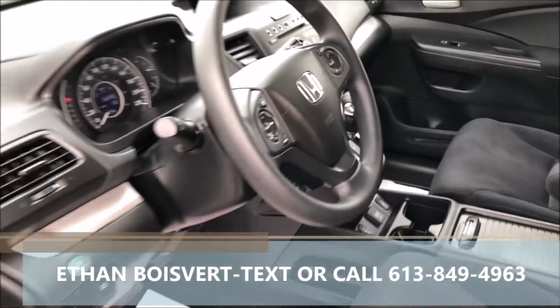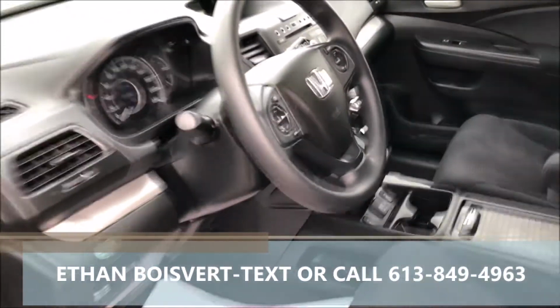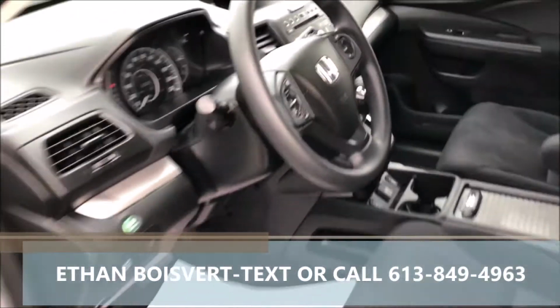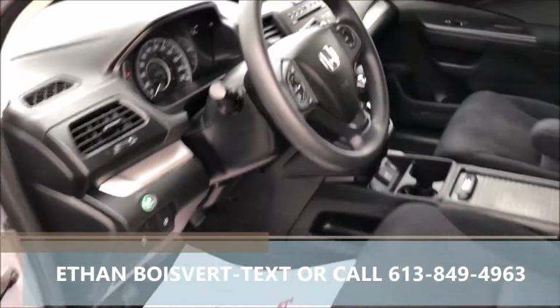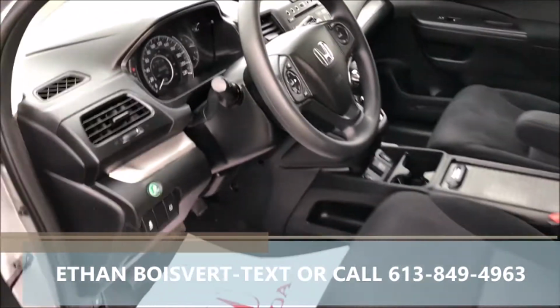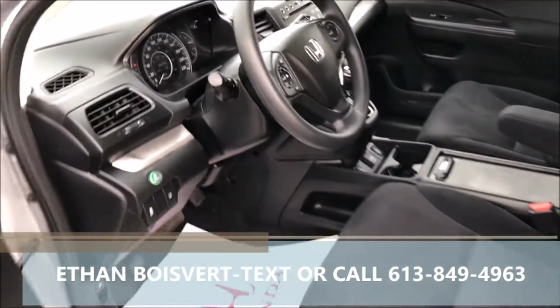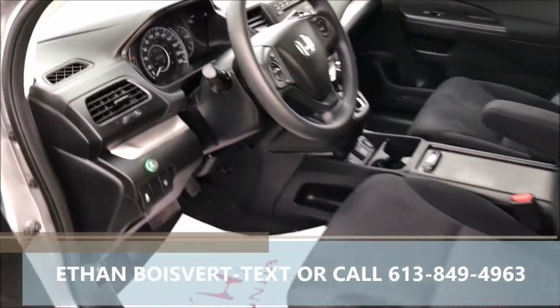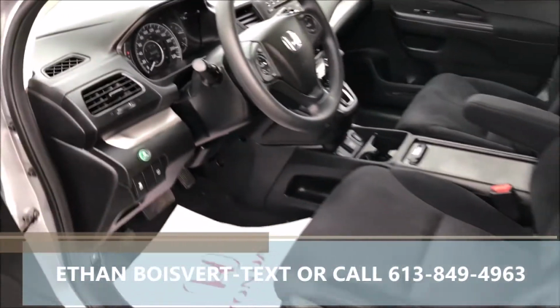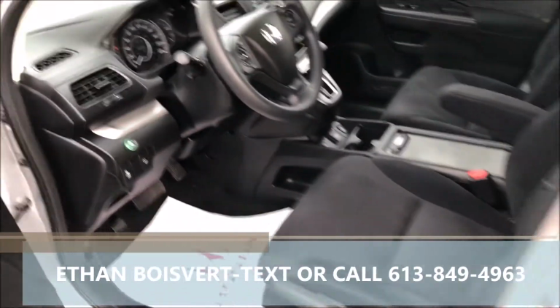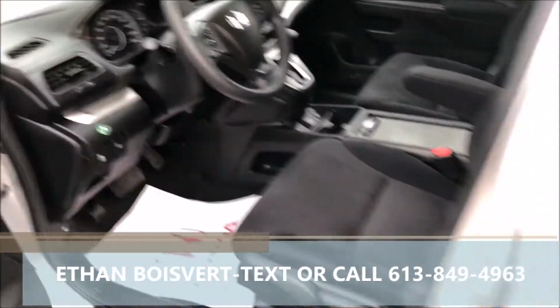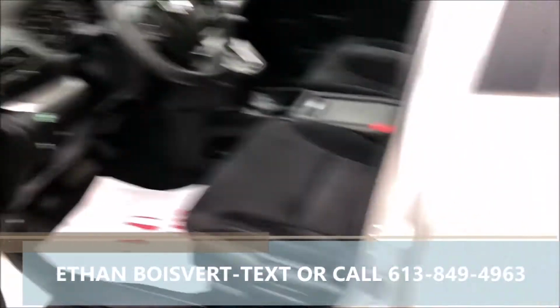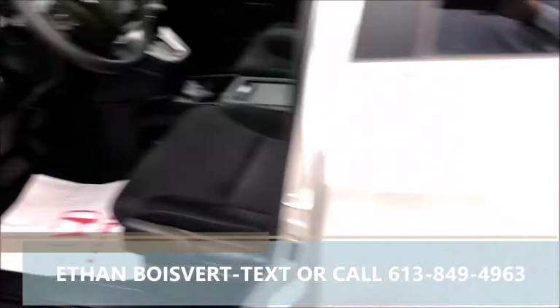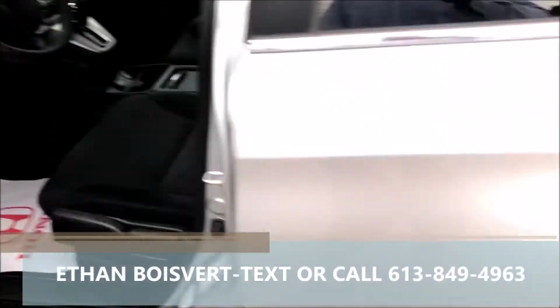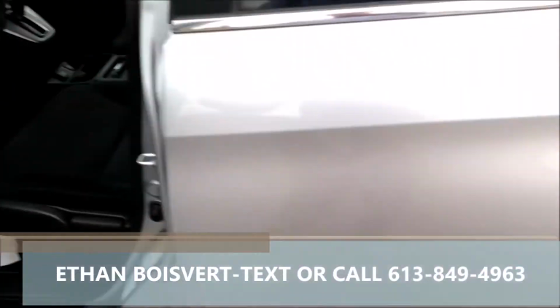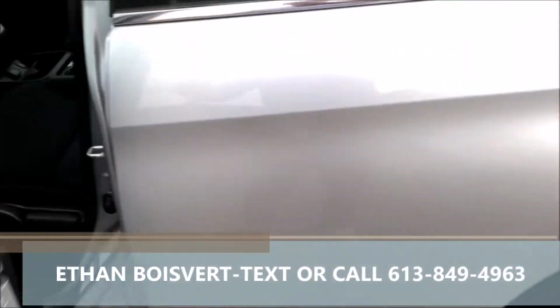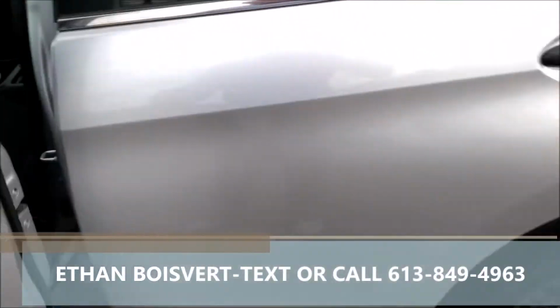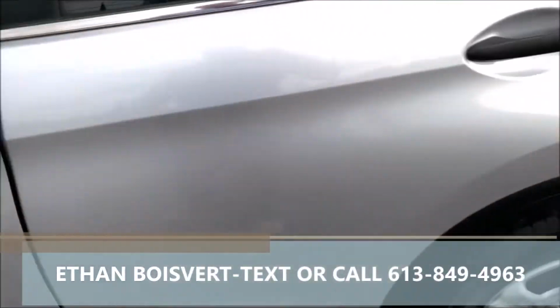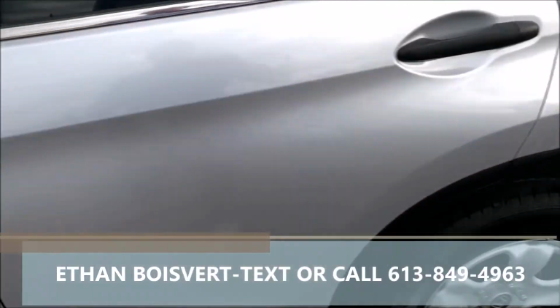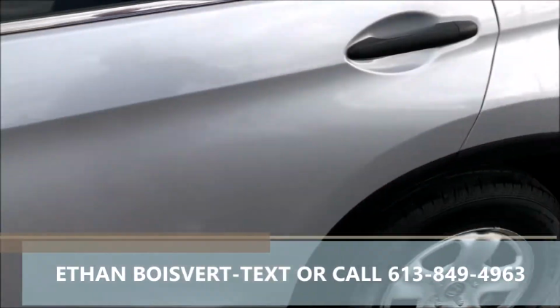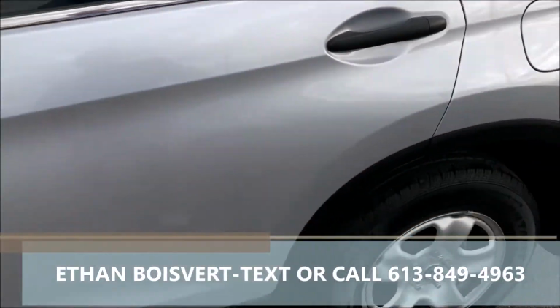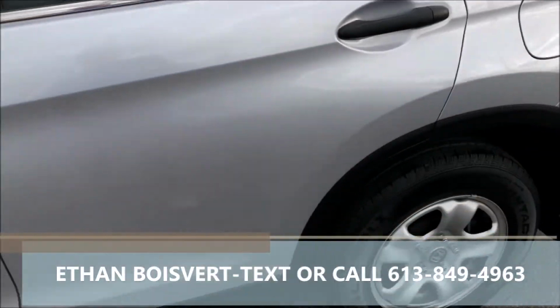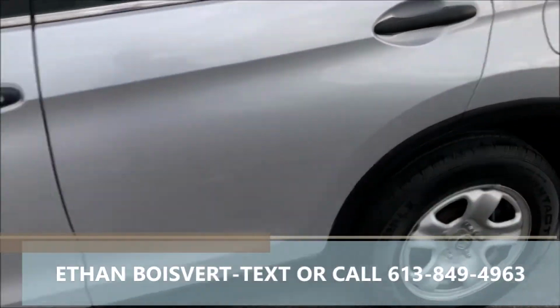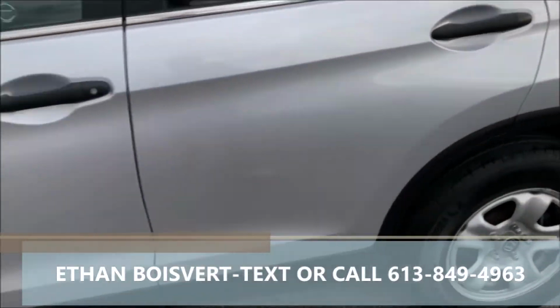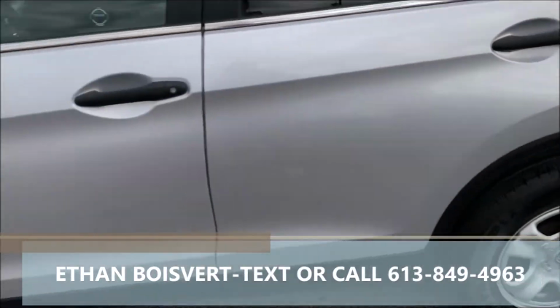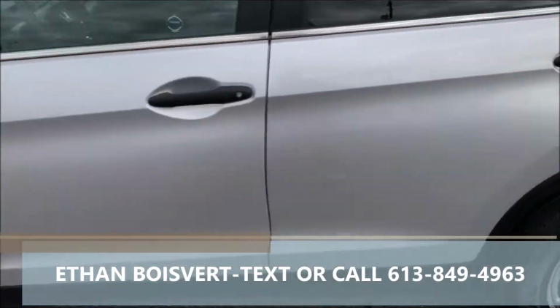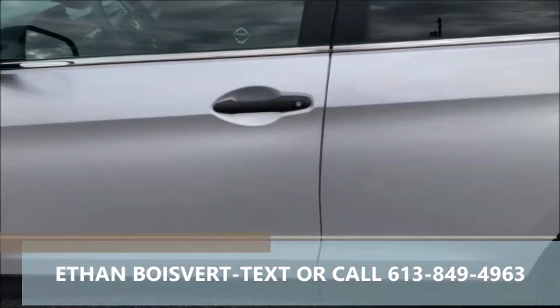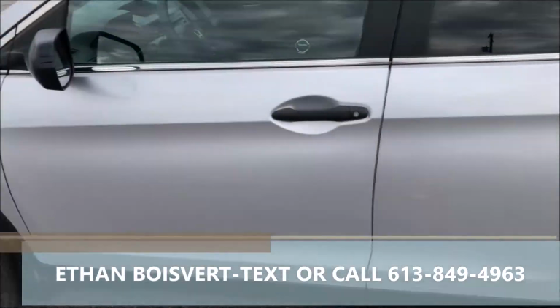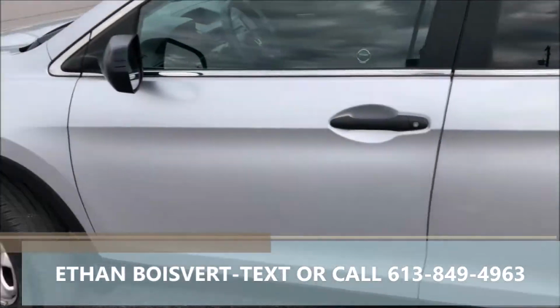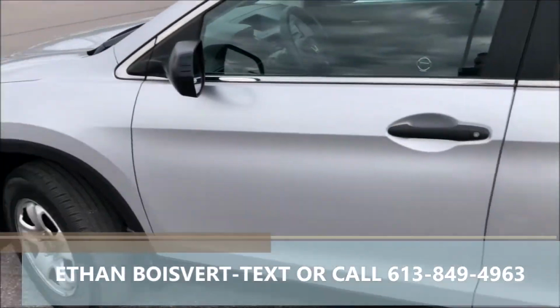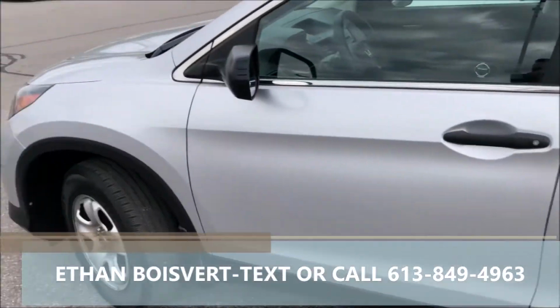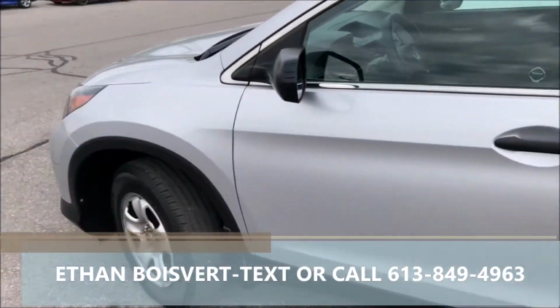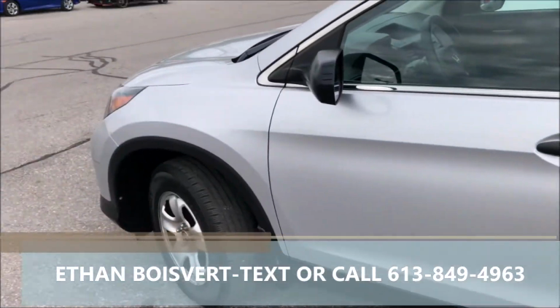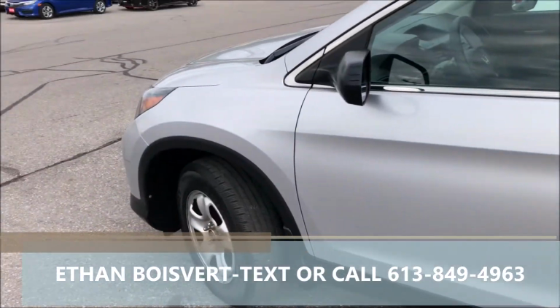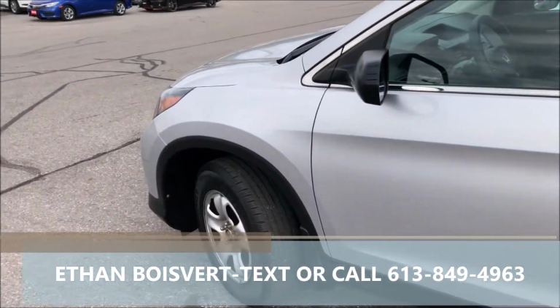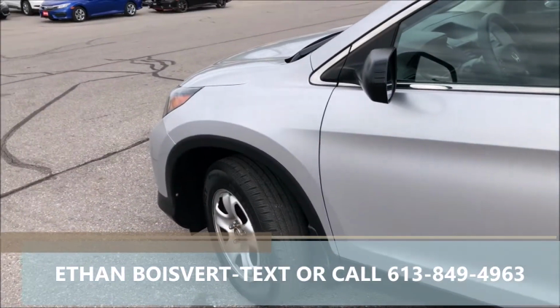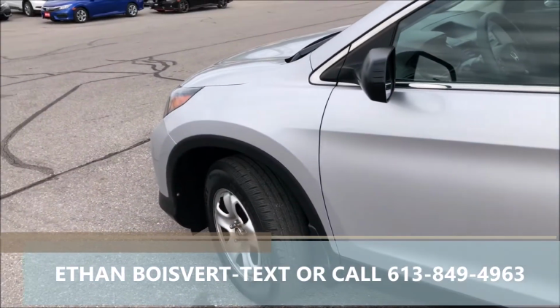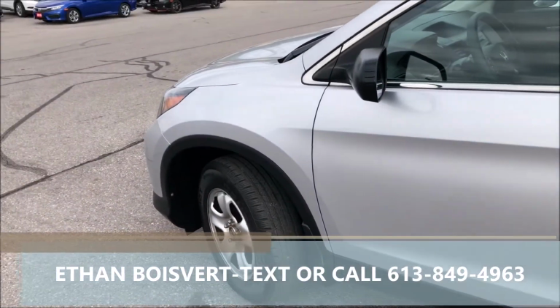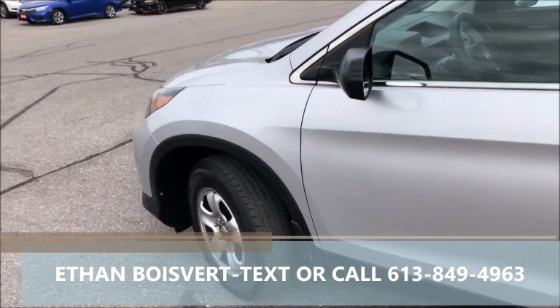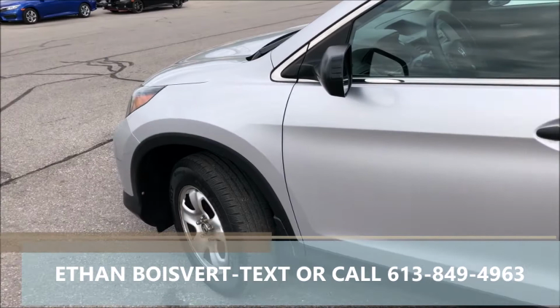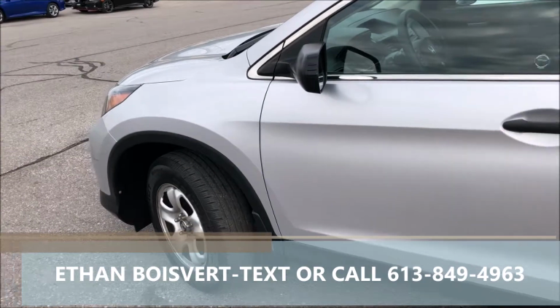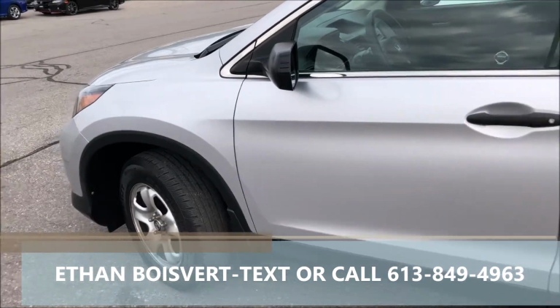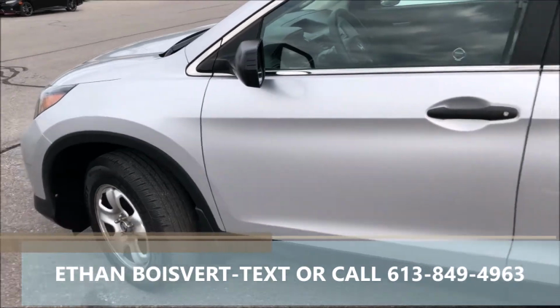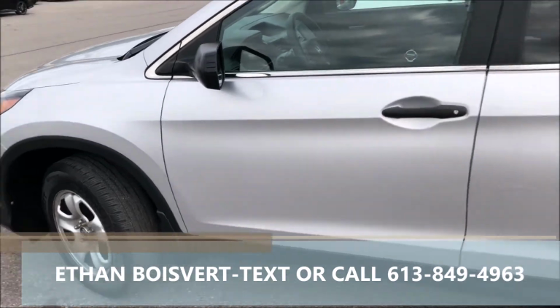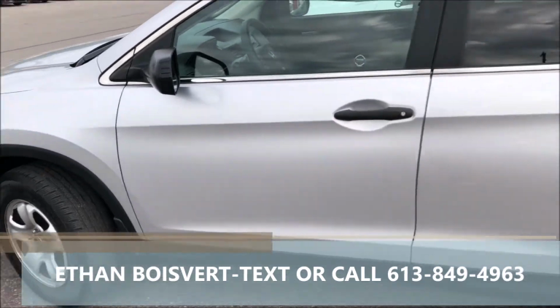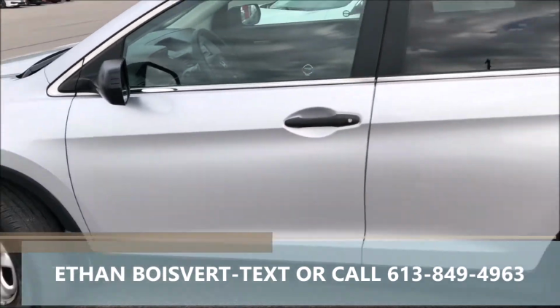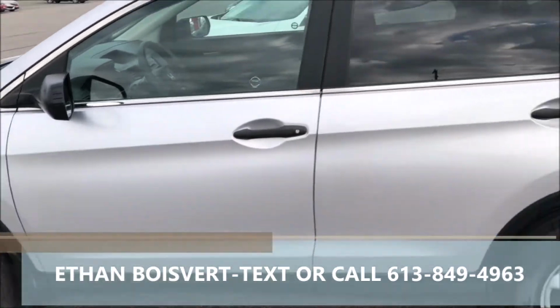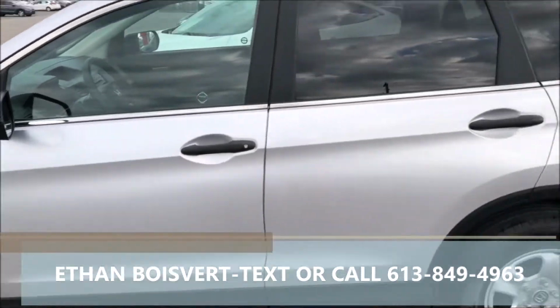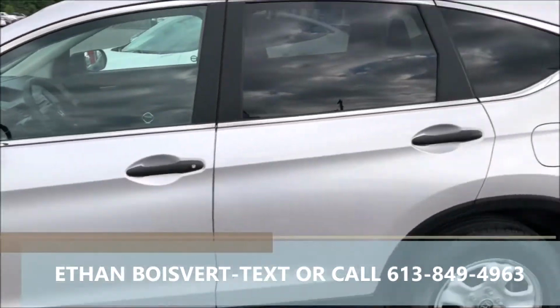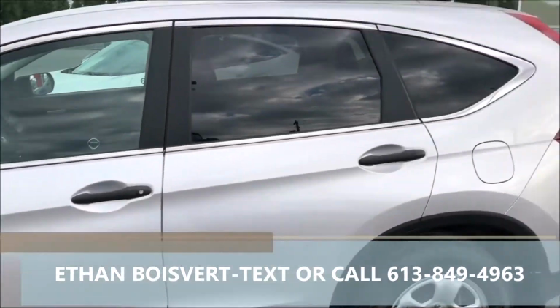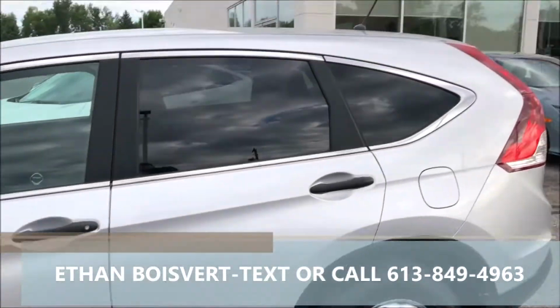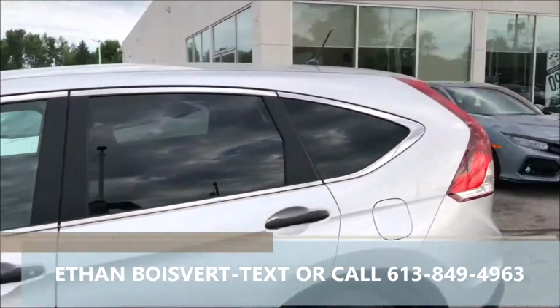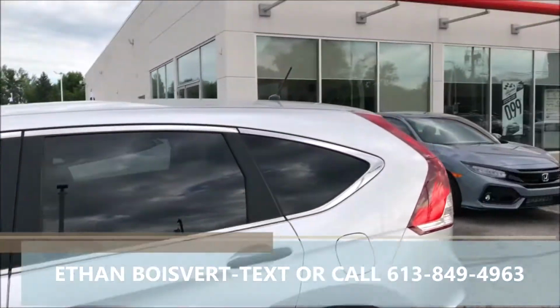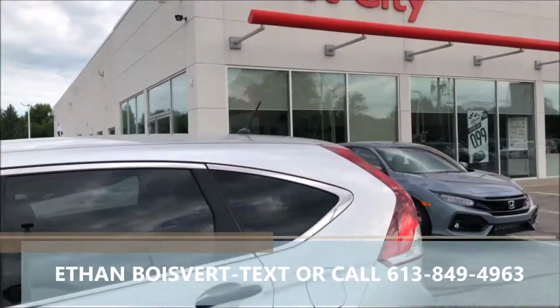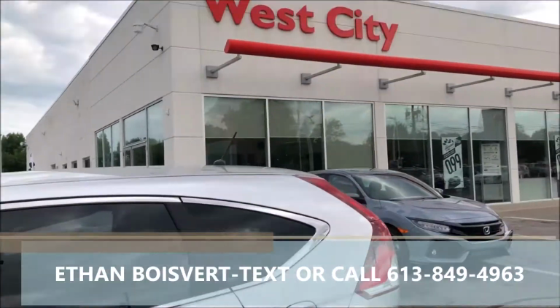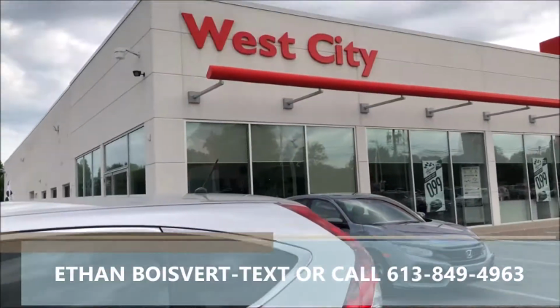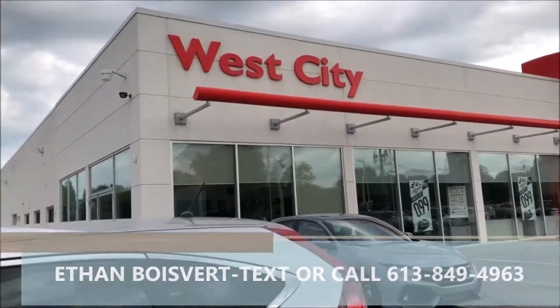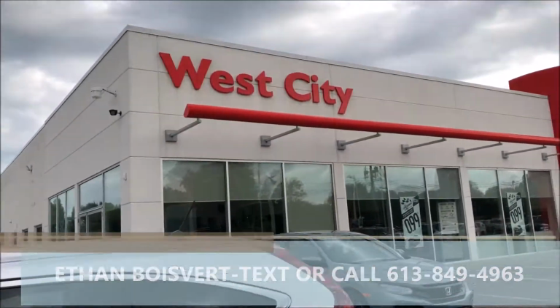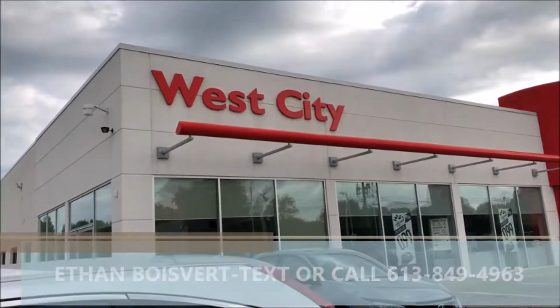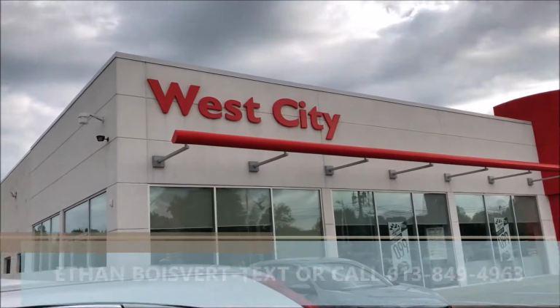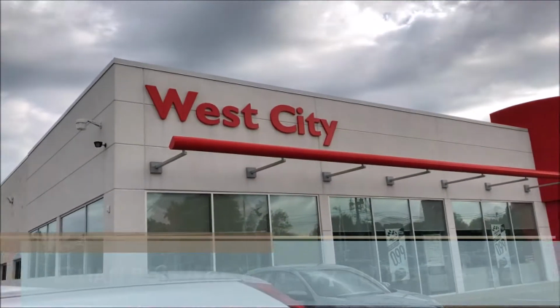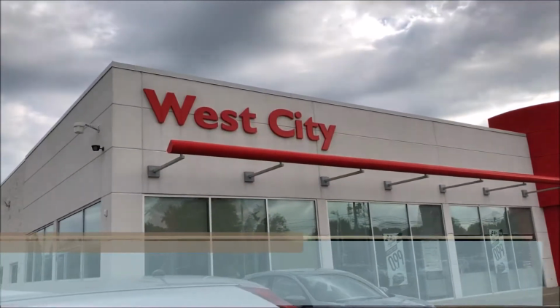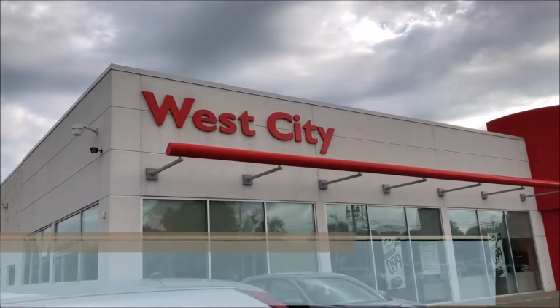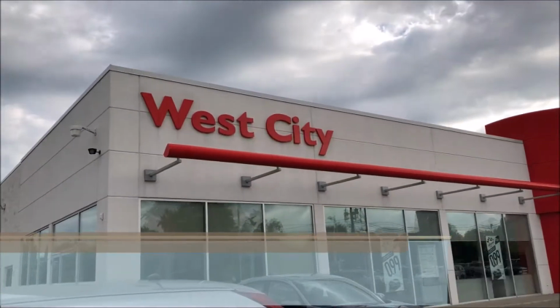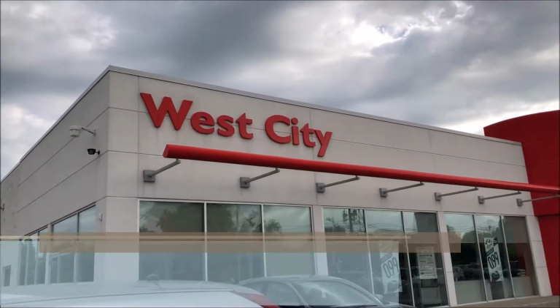I'd love to work with you. Text or call me at 613-849-4963. Thank you.